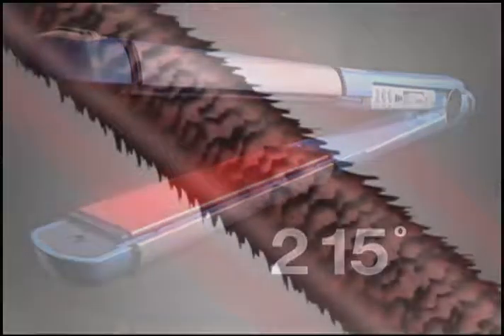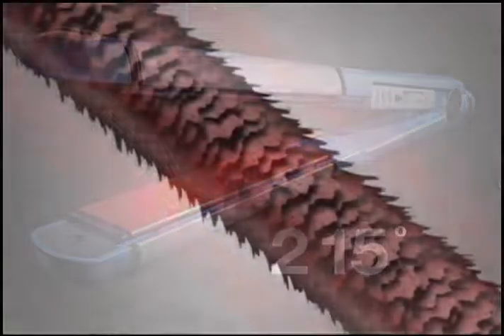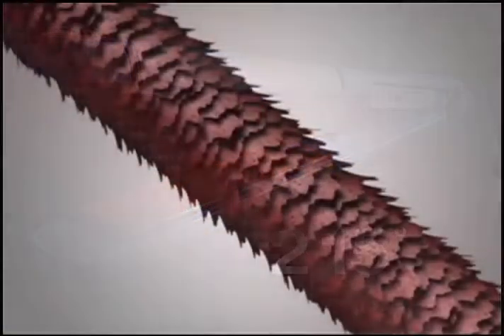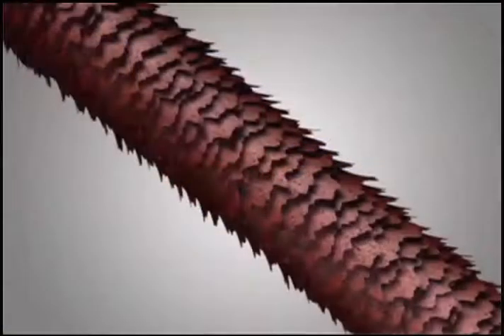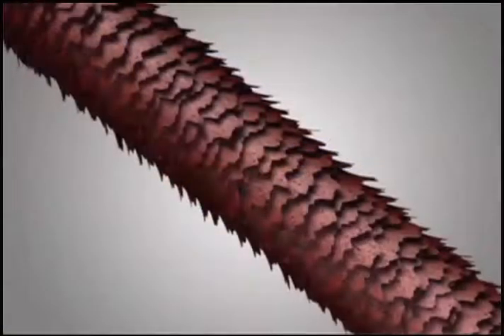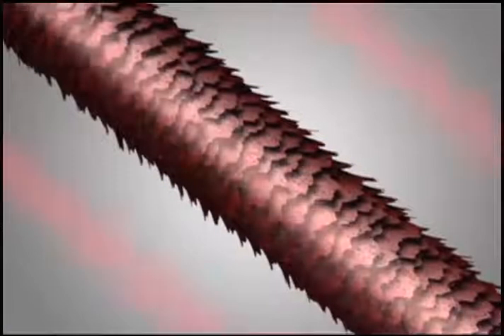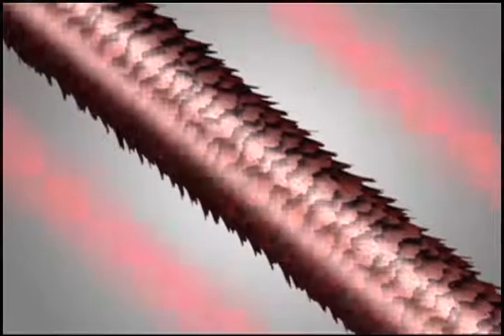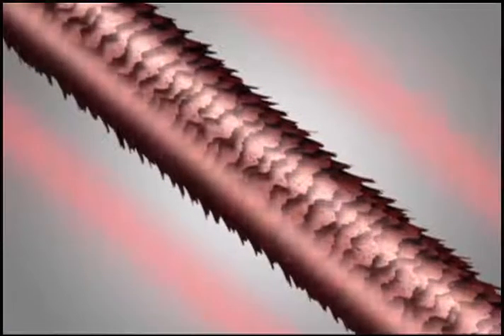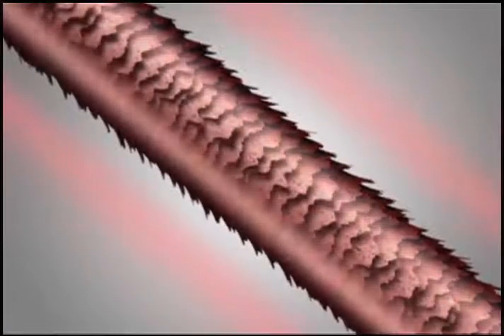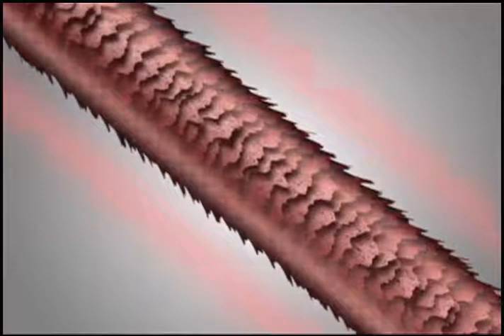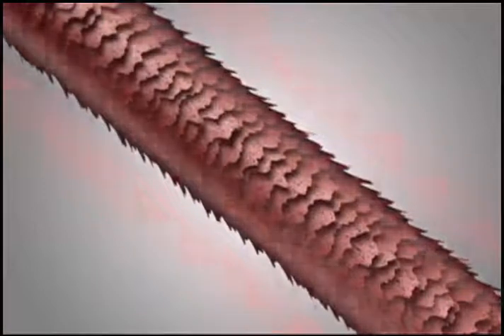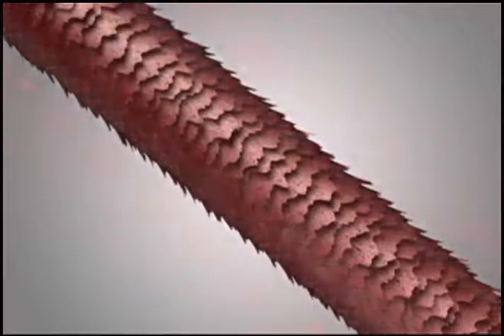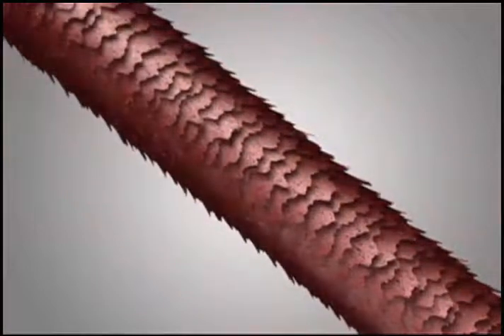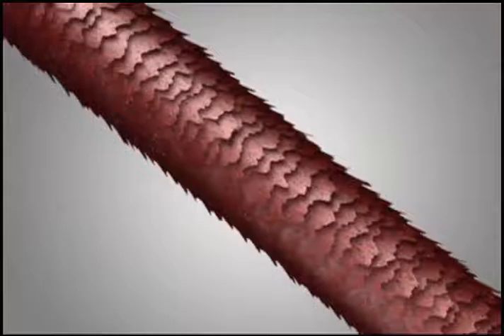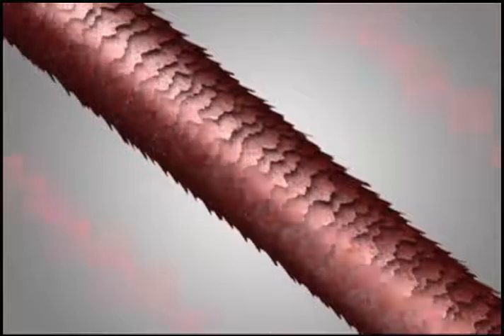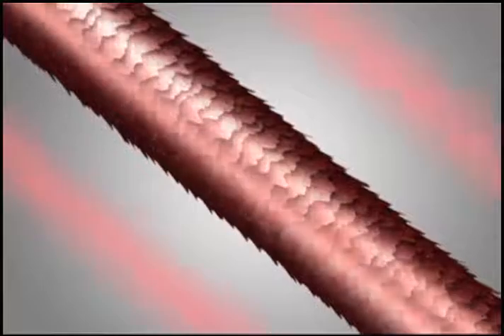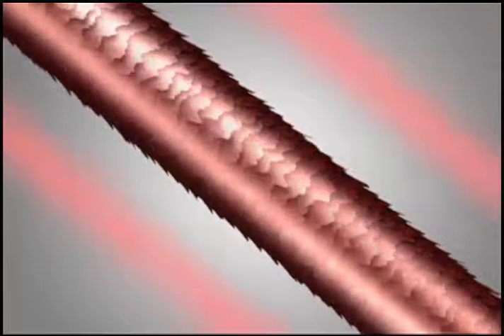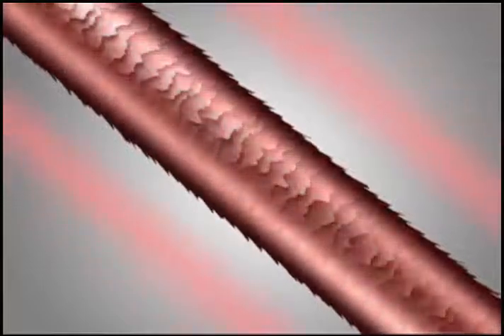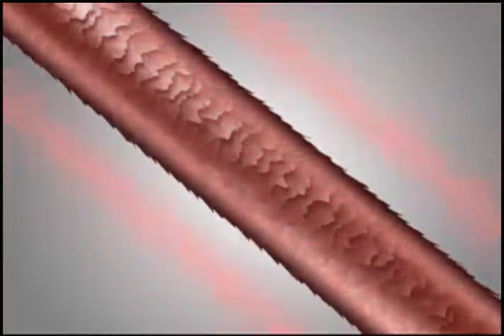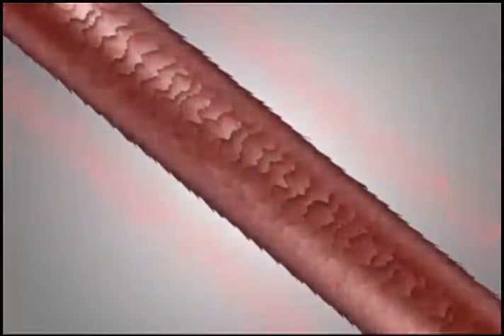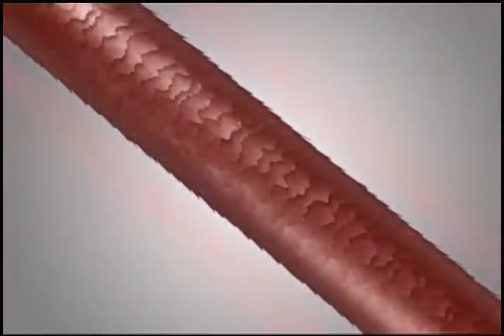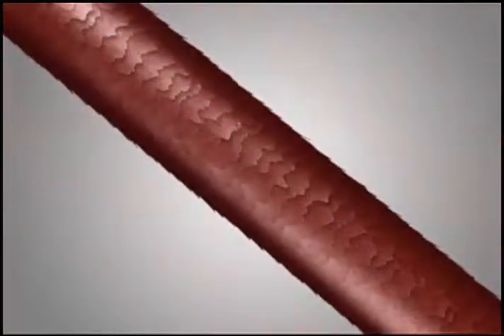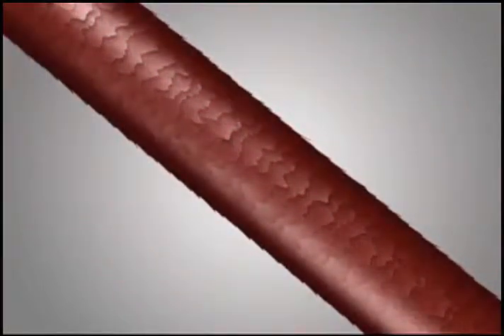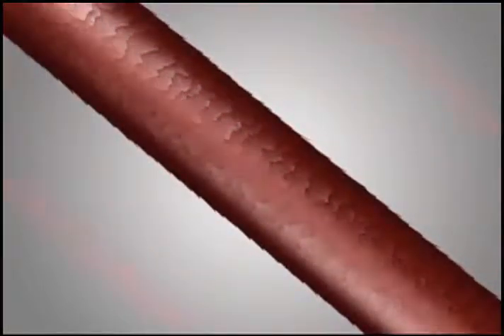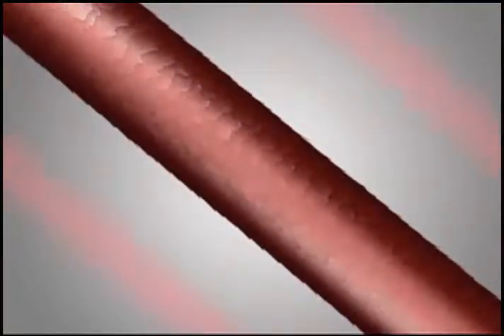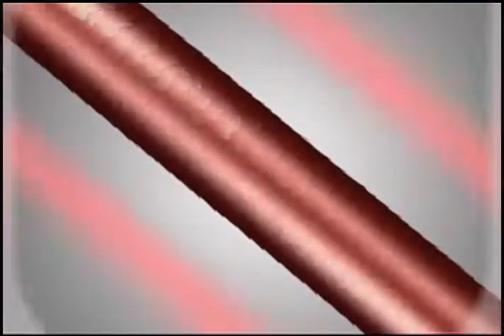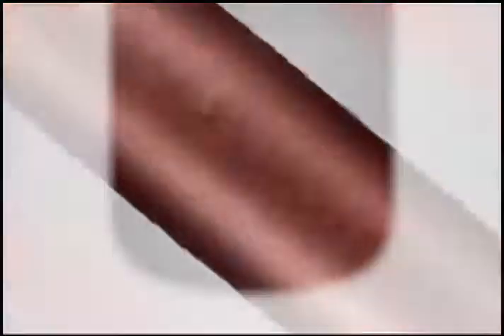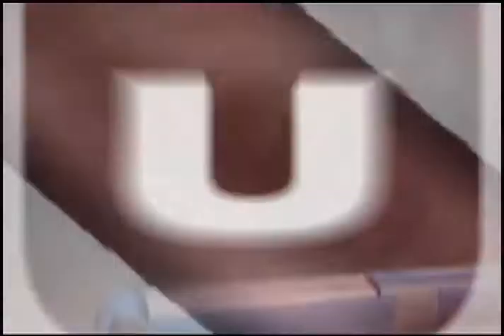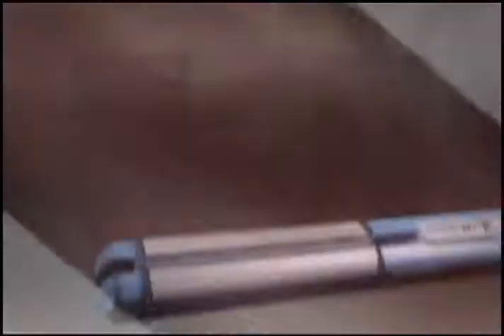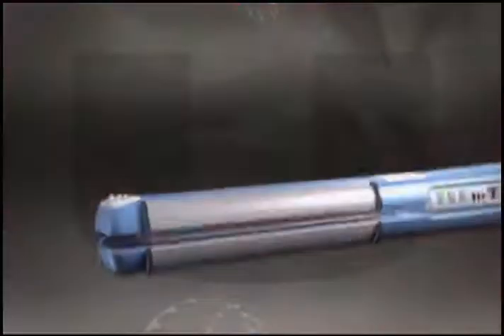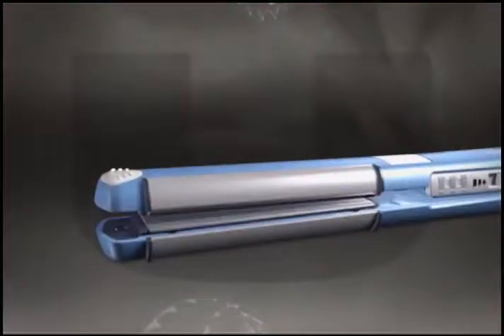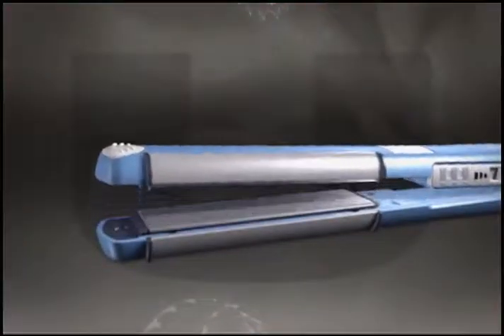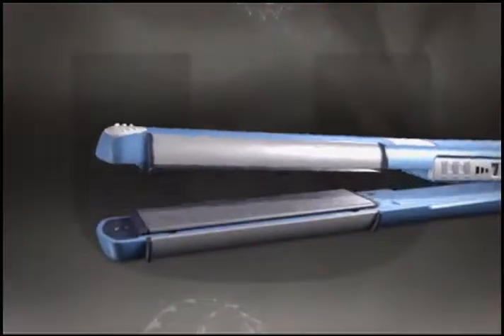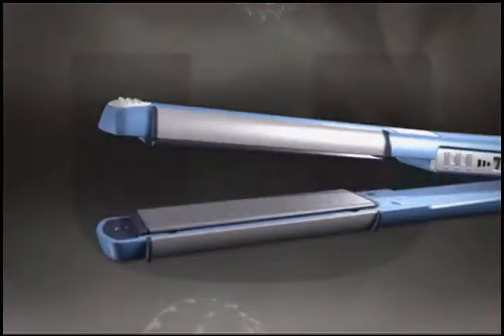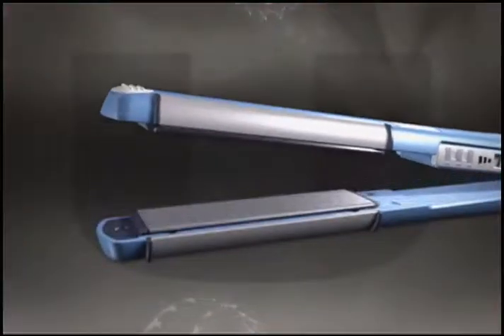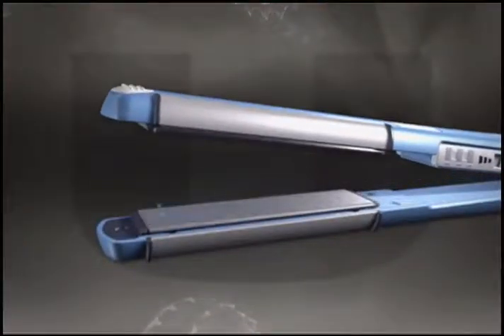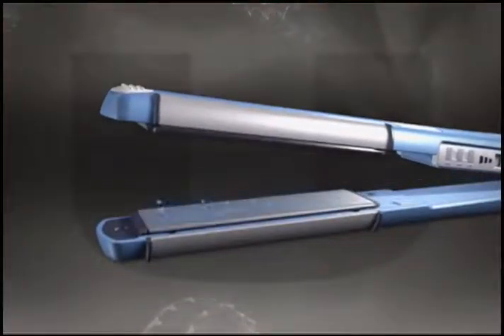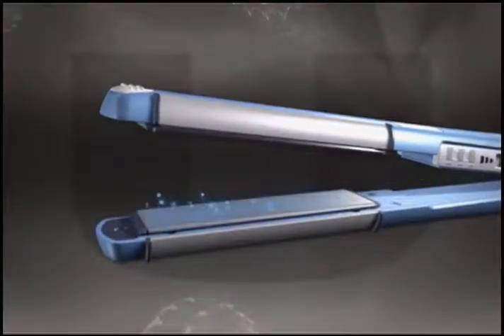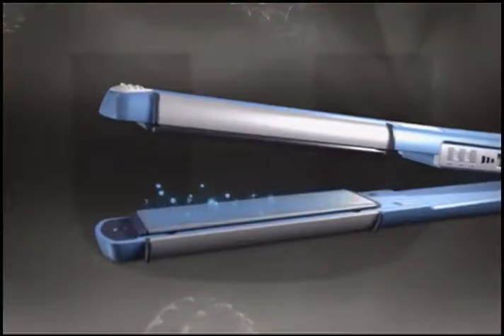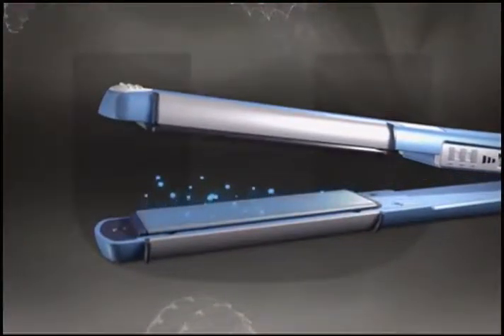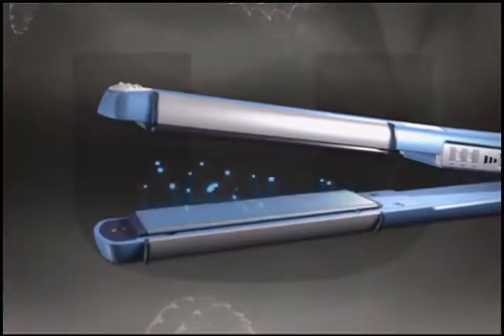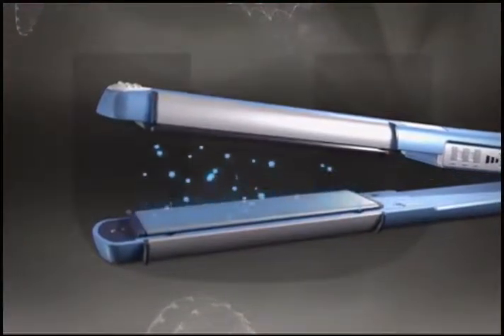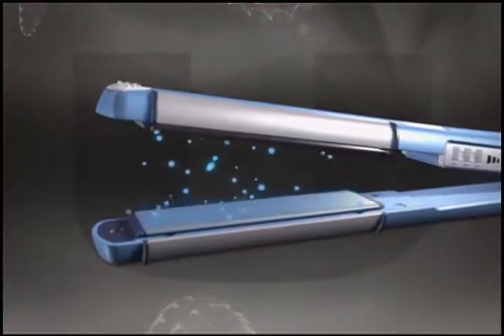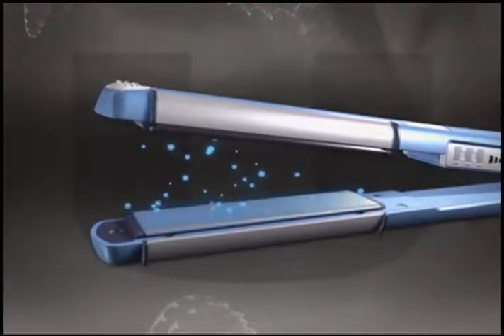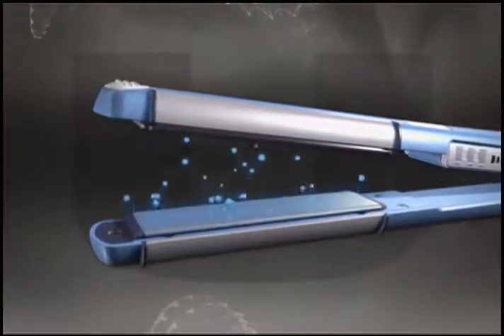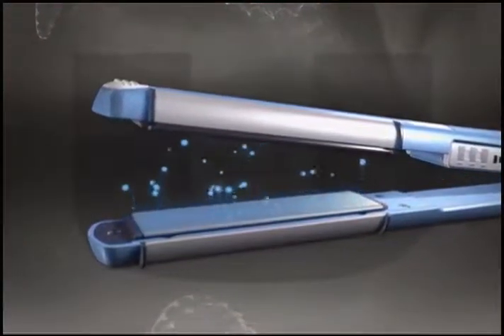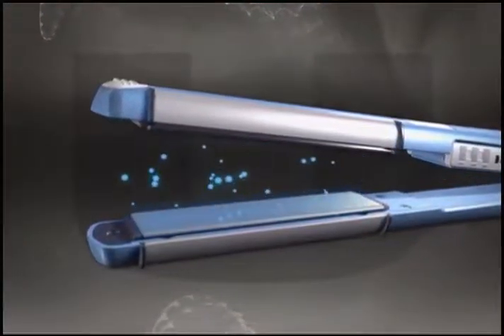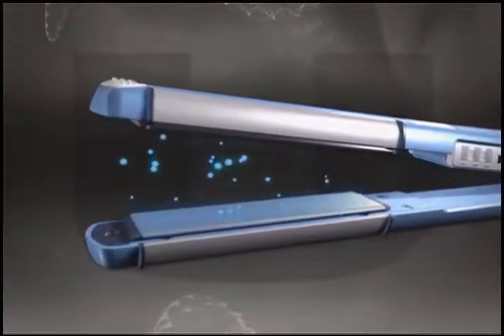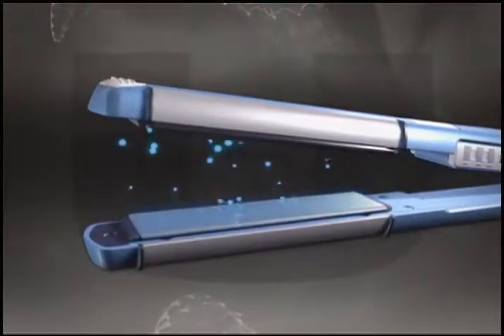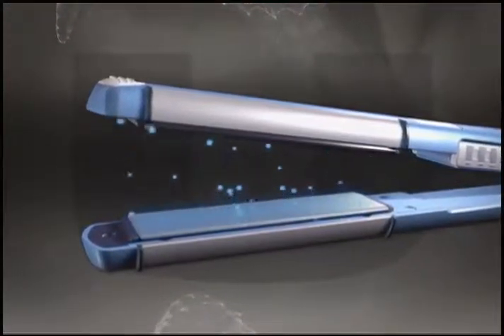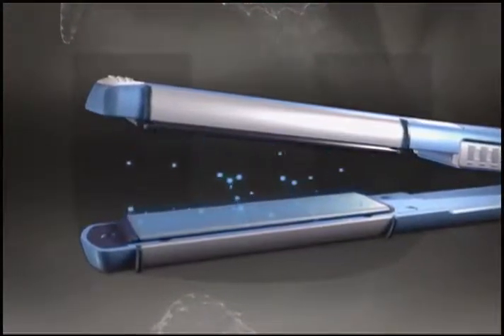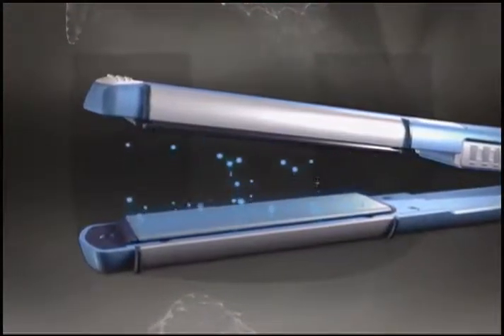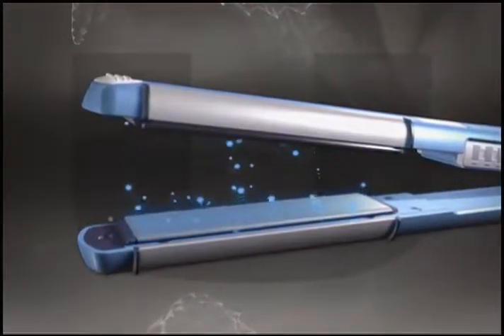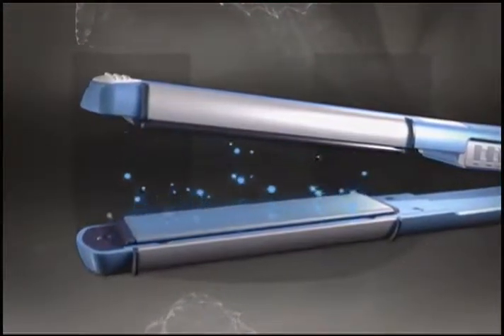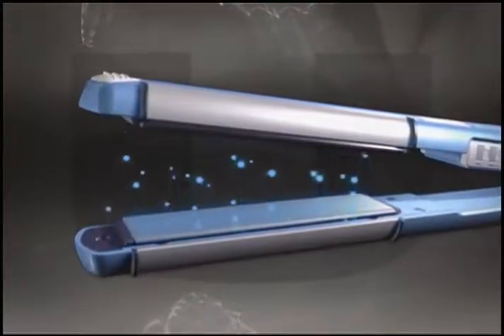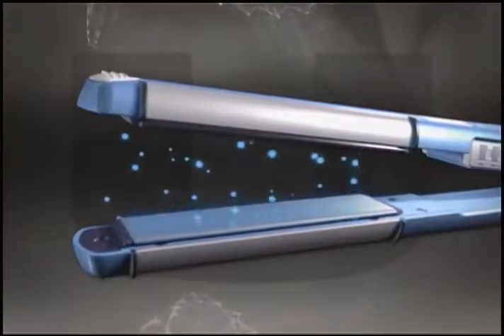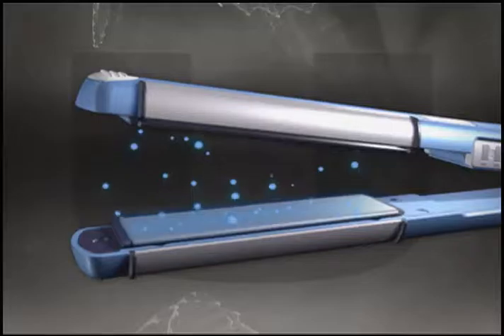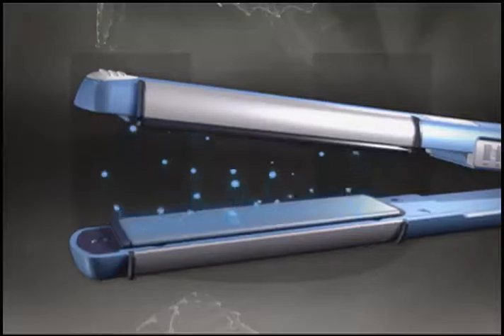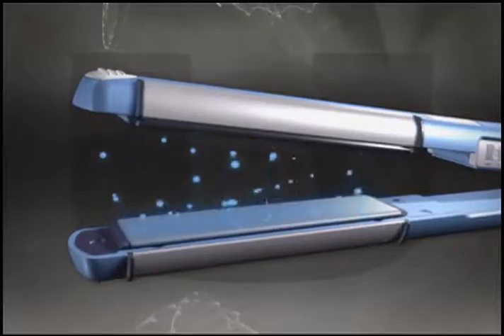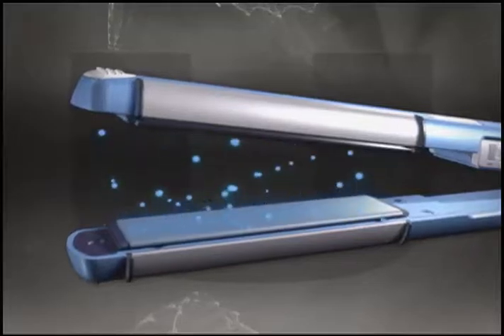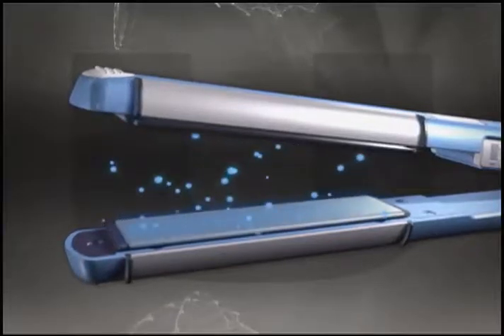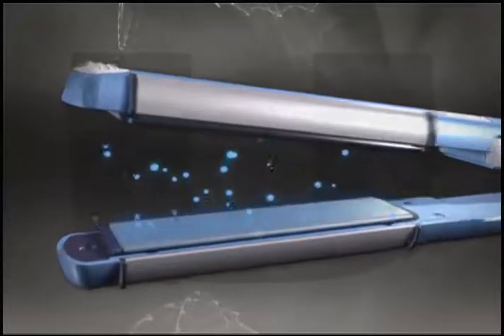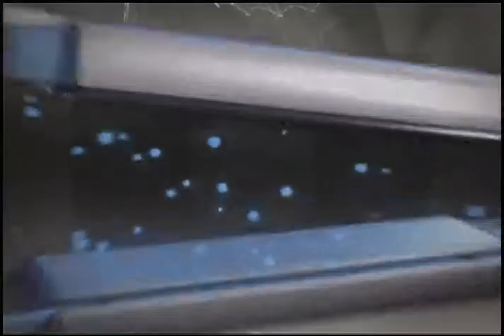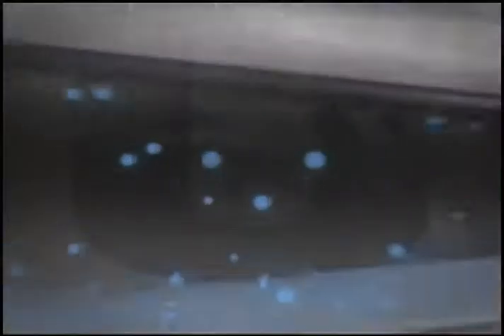Far infrared heat penetrates hair cells to heat from within. And negative ions eliminate frizz to produce dazzling shine.